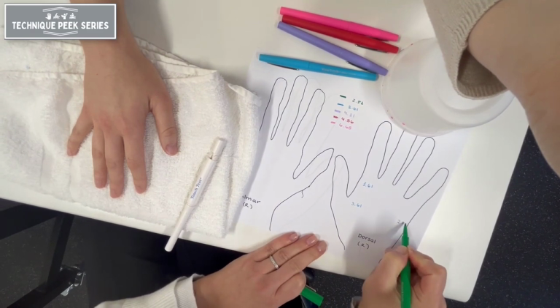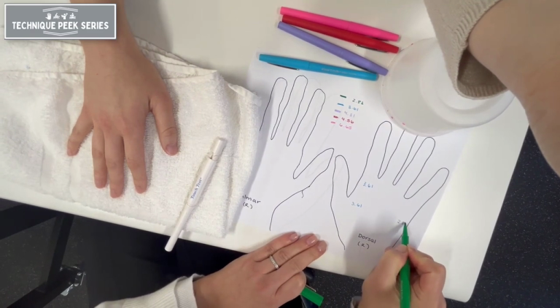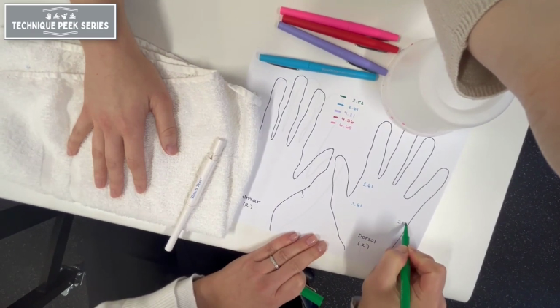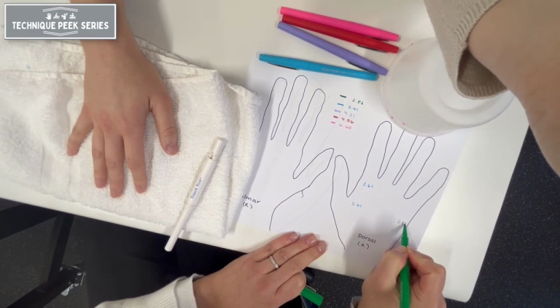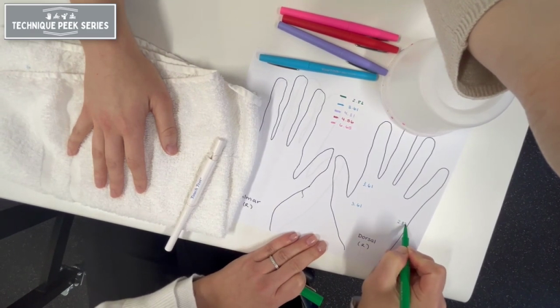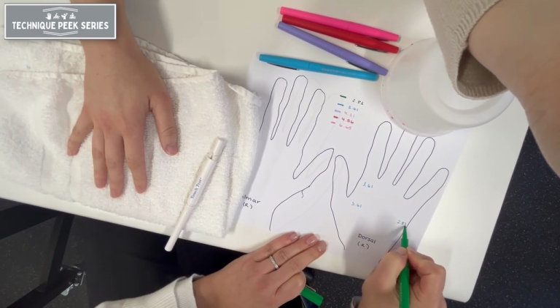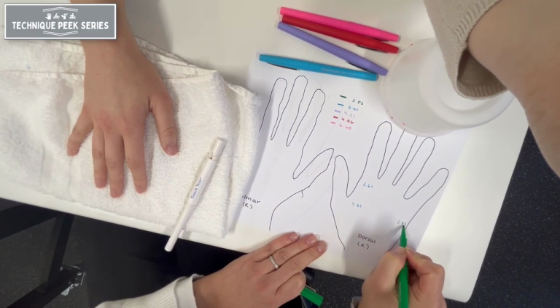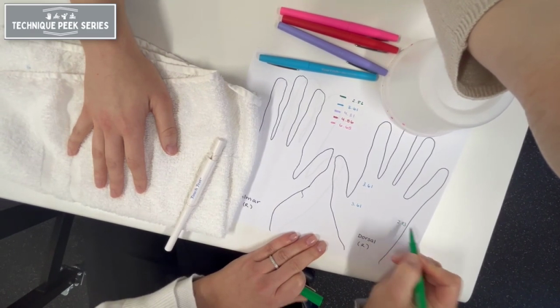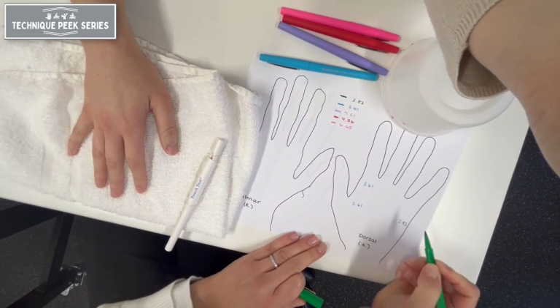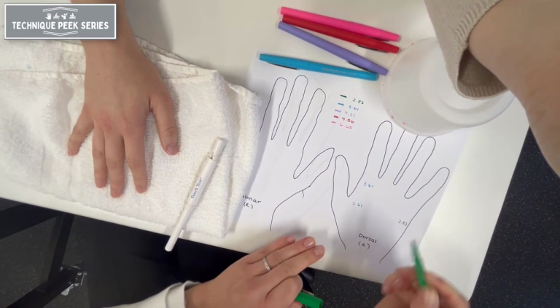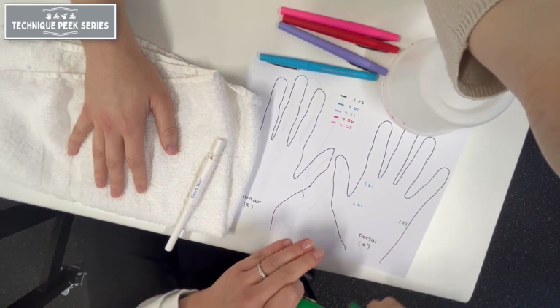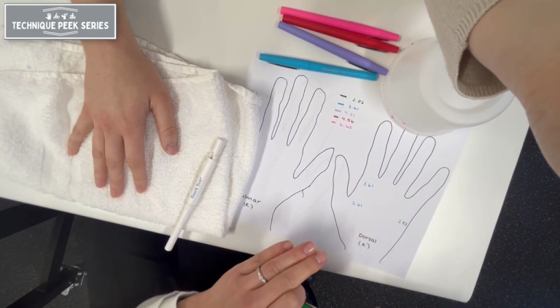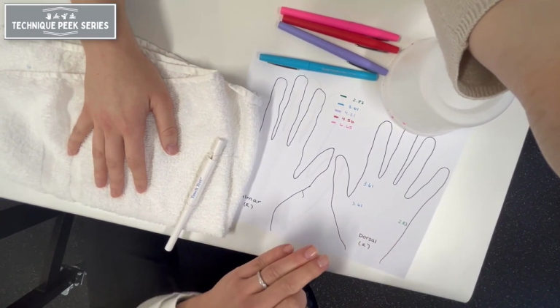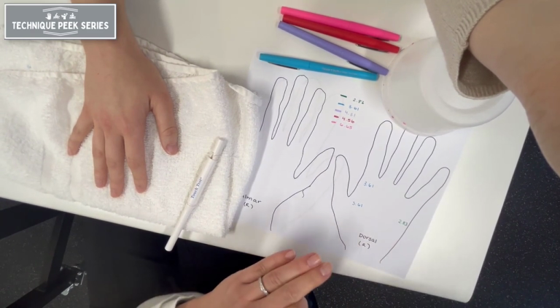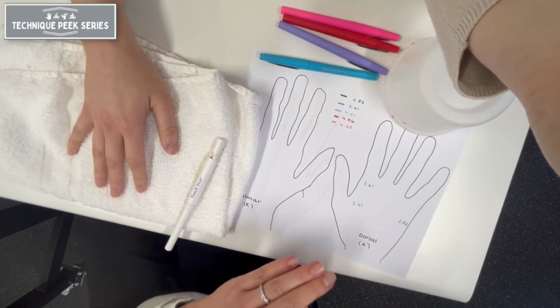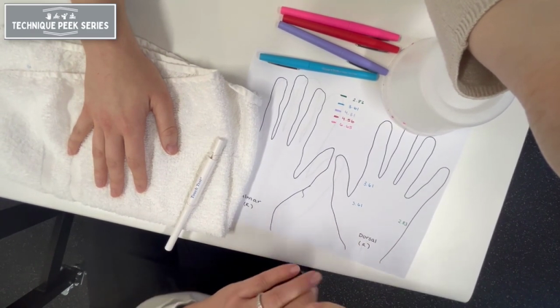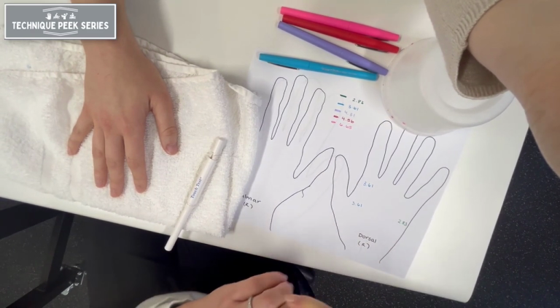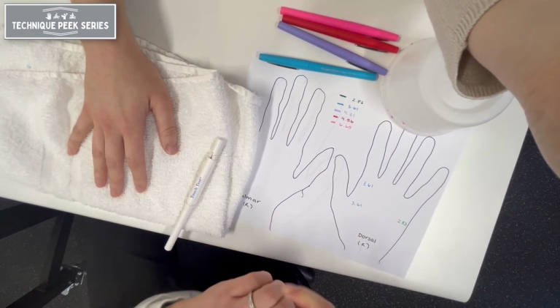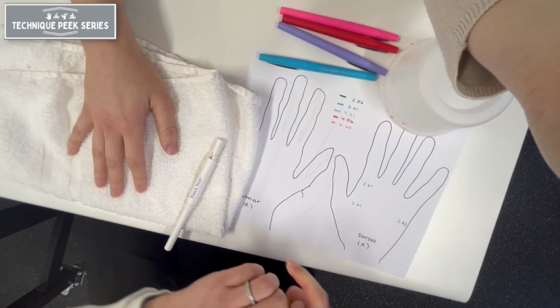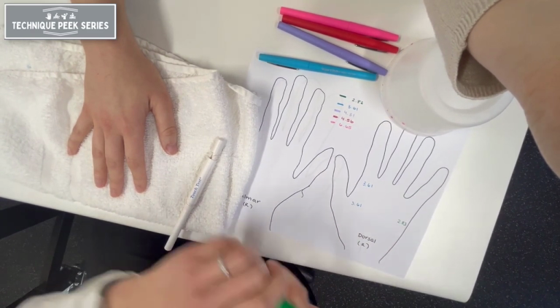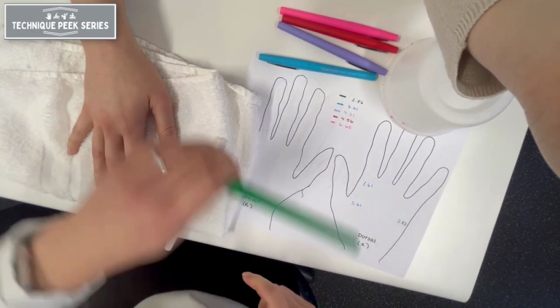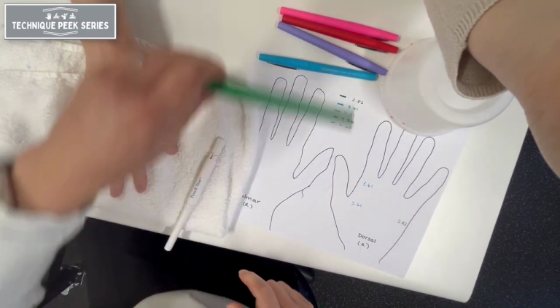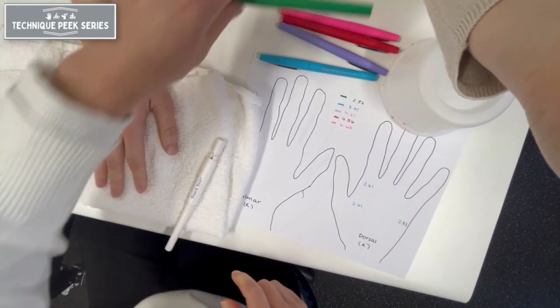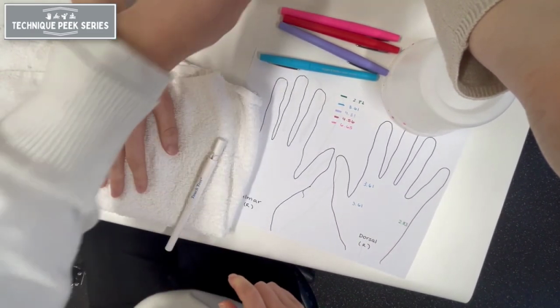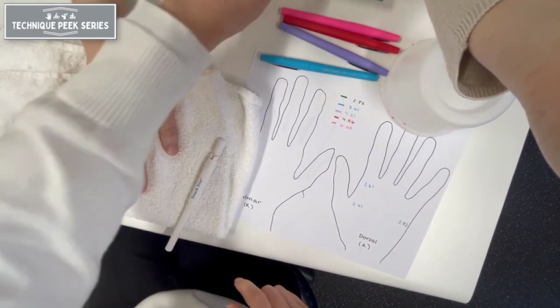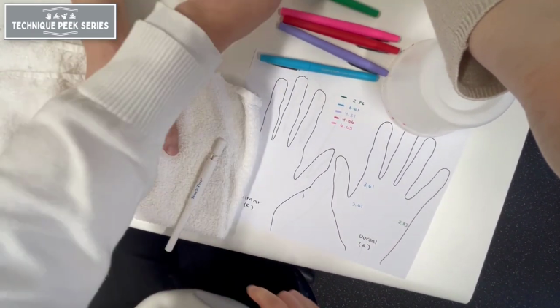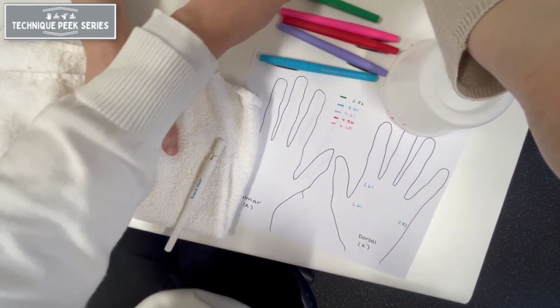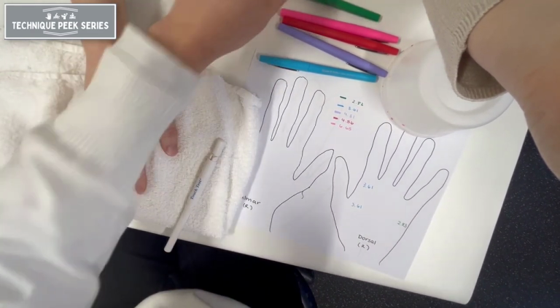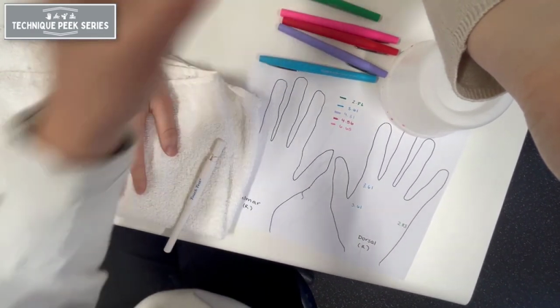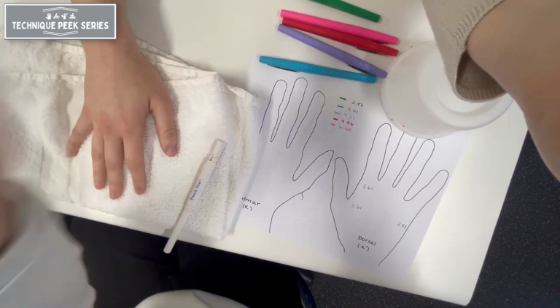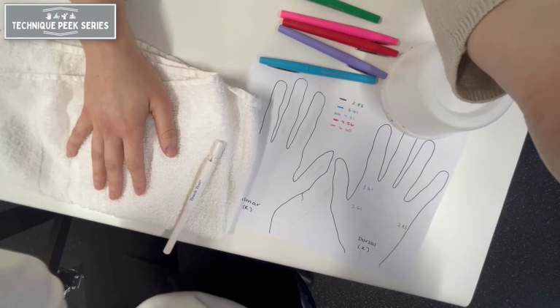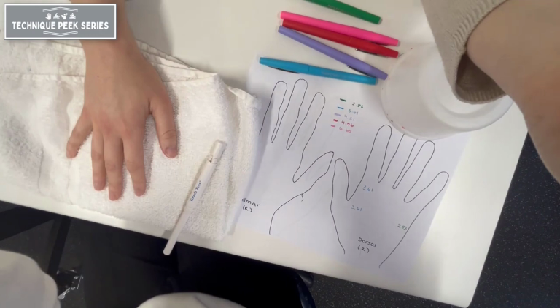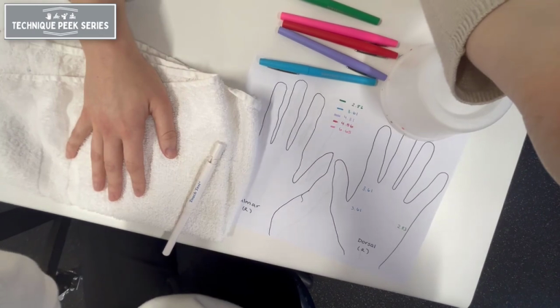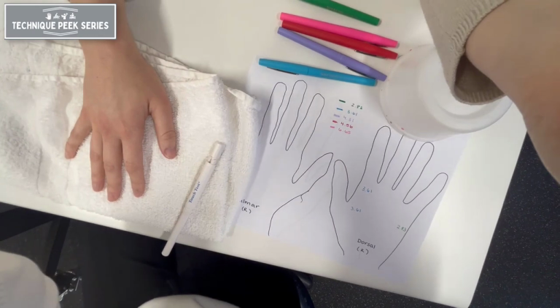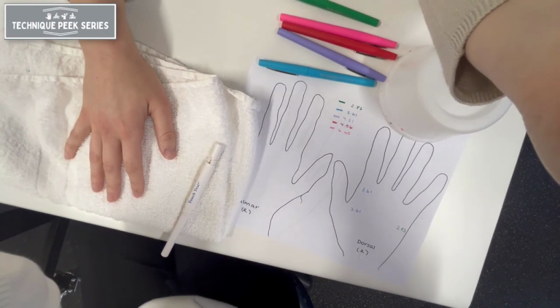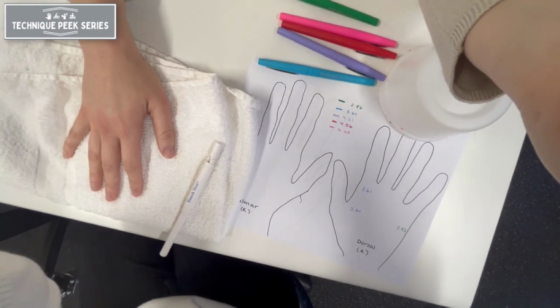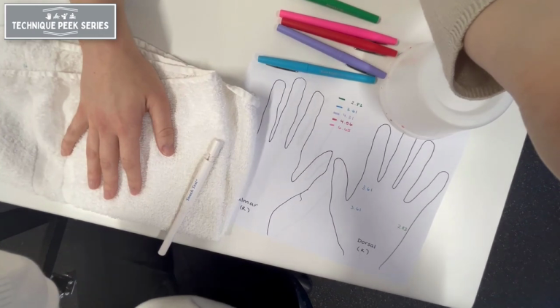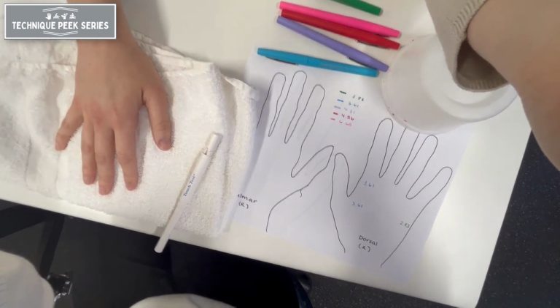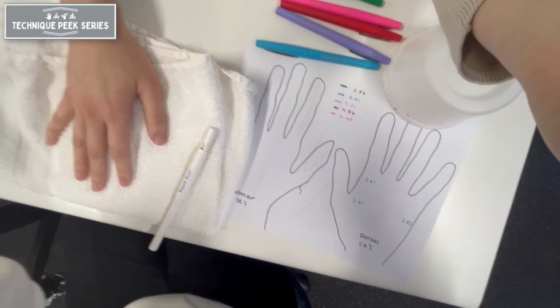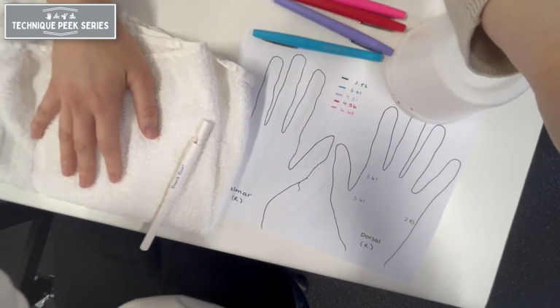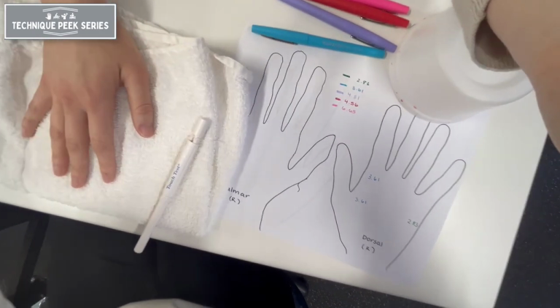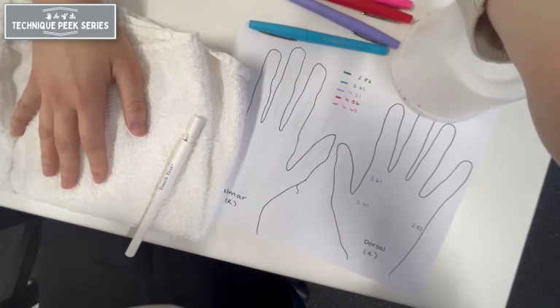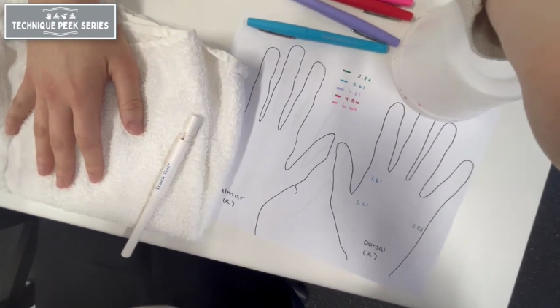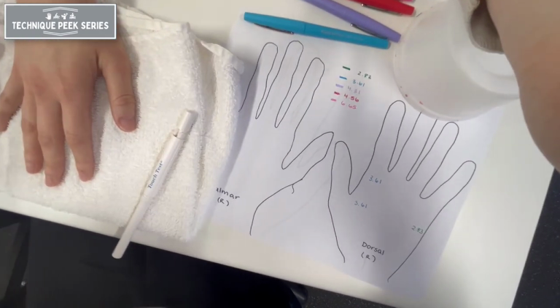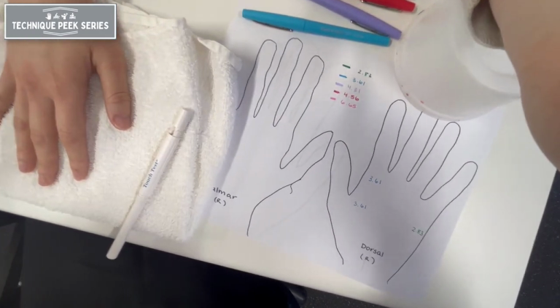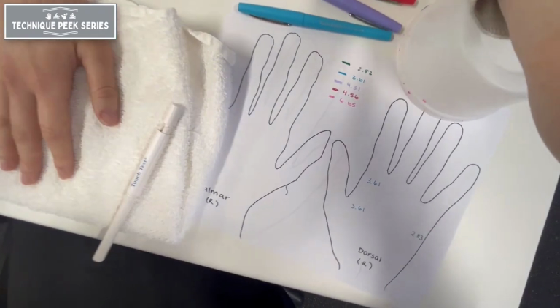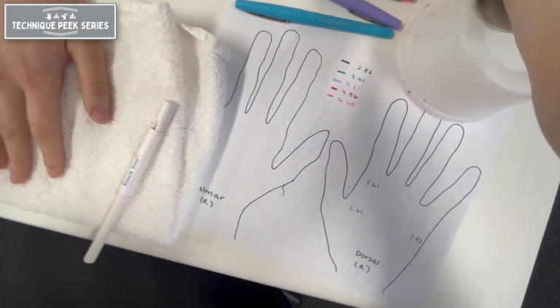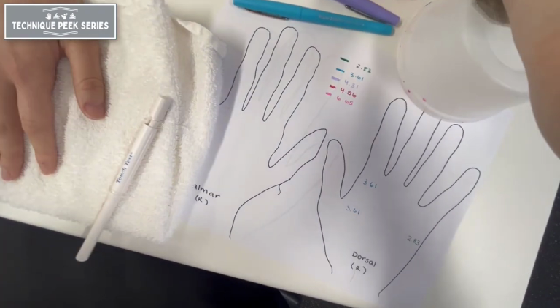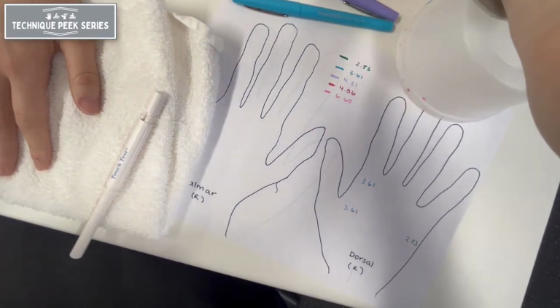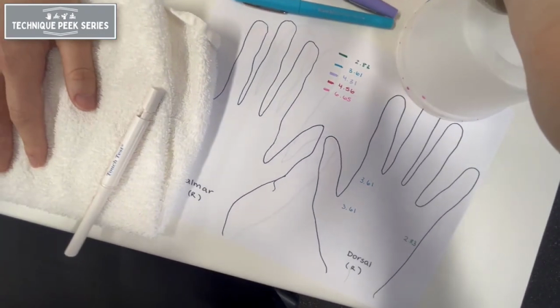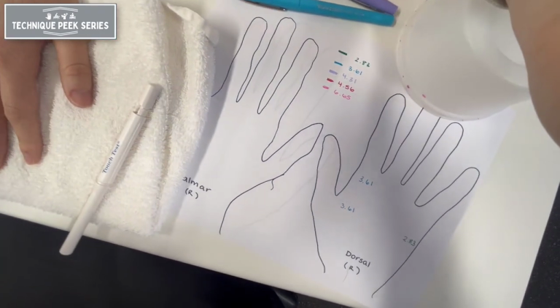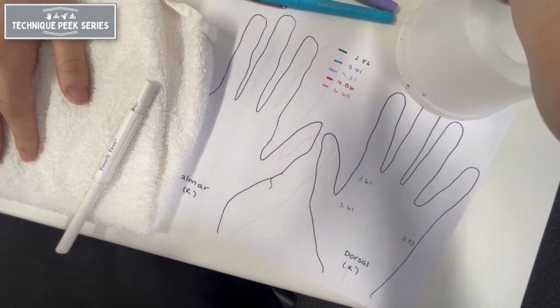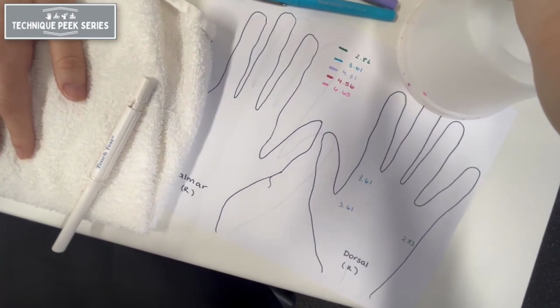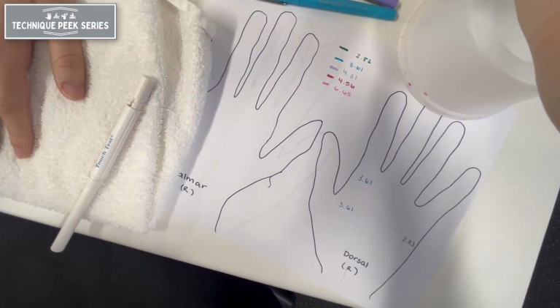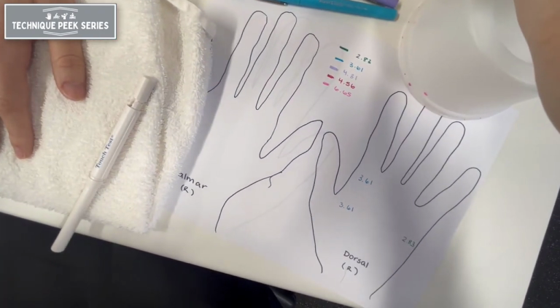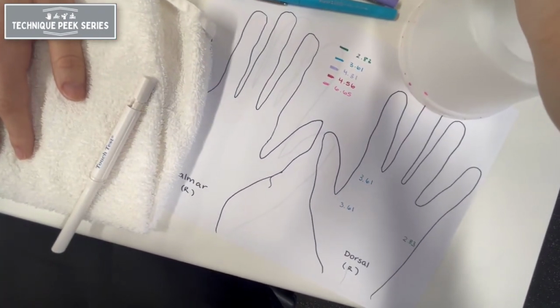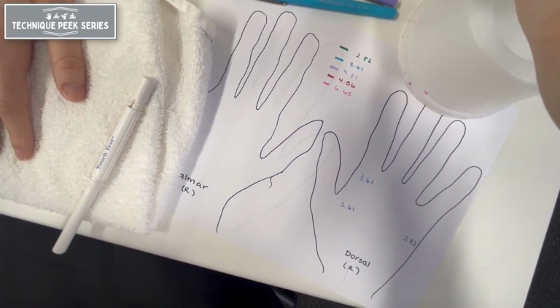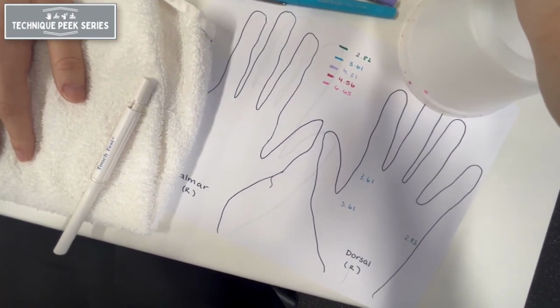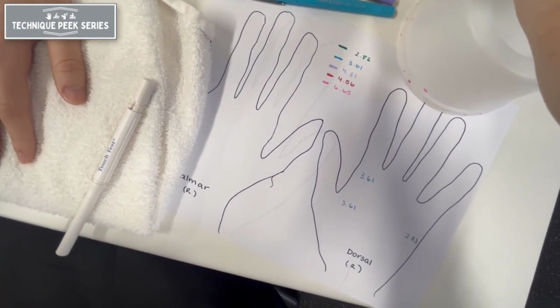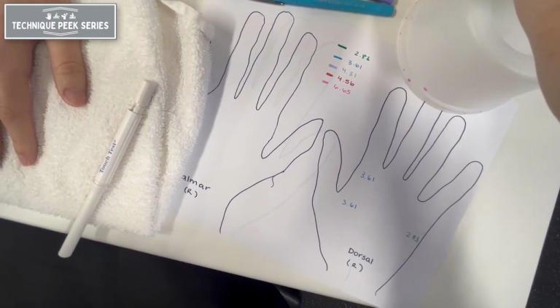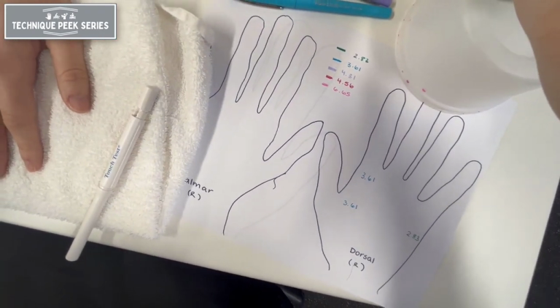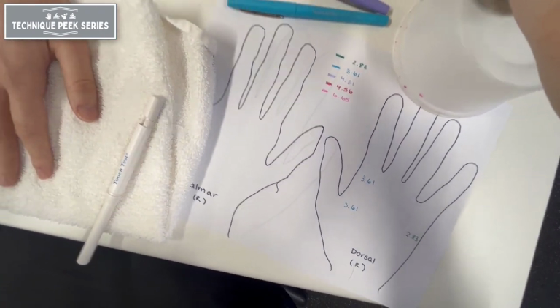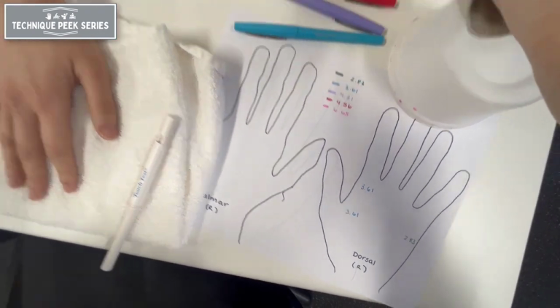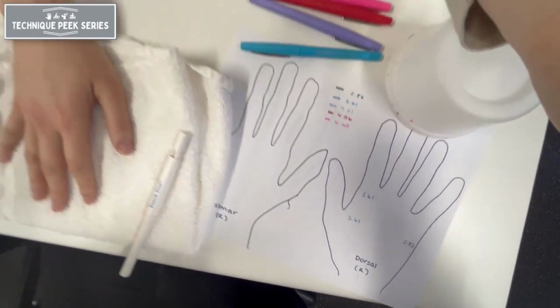The chart shown here has both a volar and dorsal representation of the hand, where you can notate your findings.